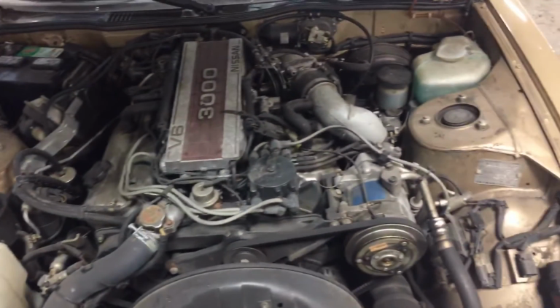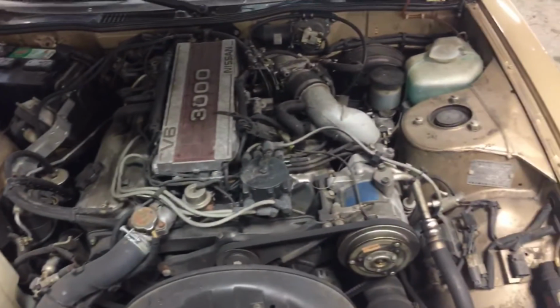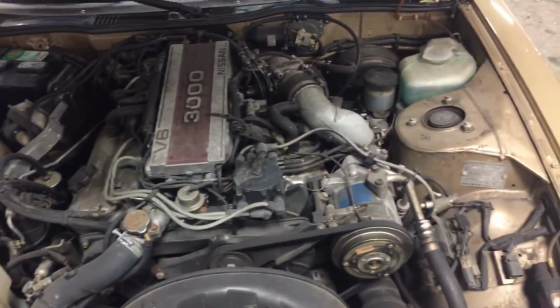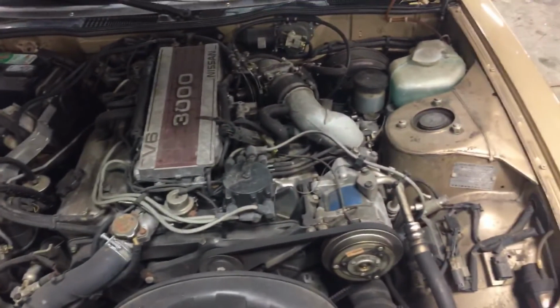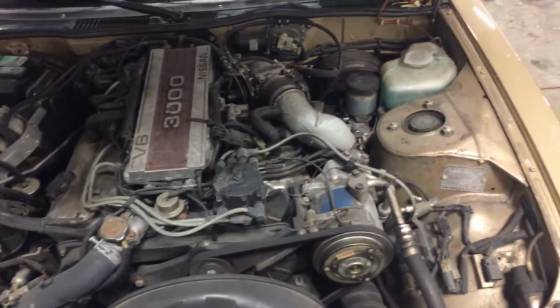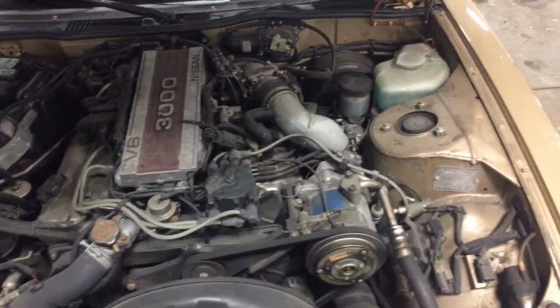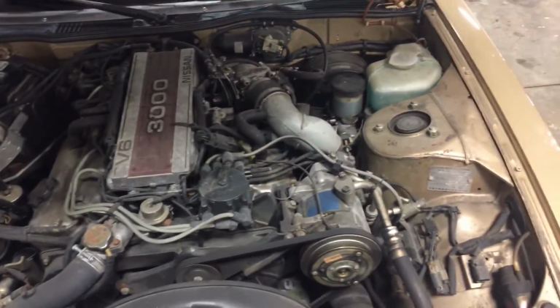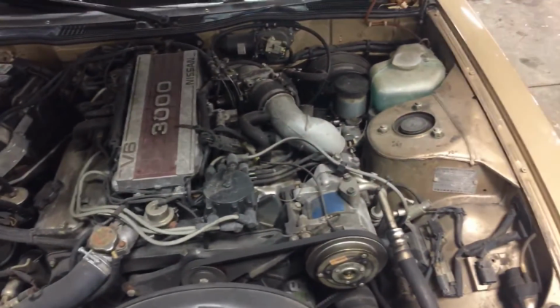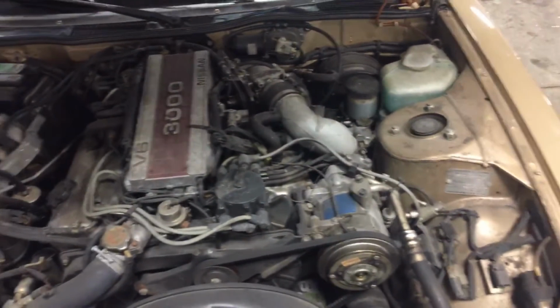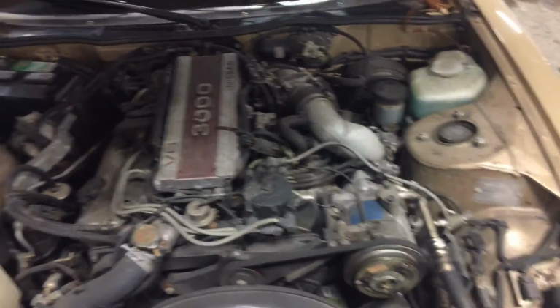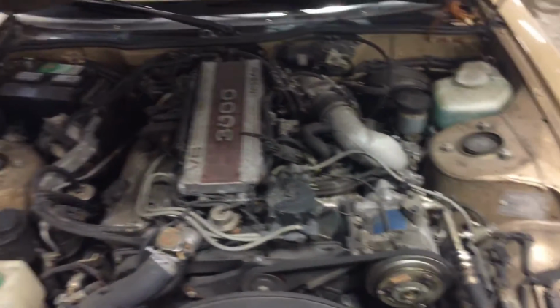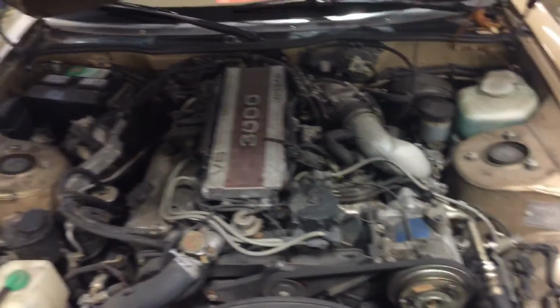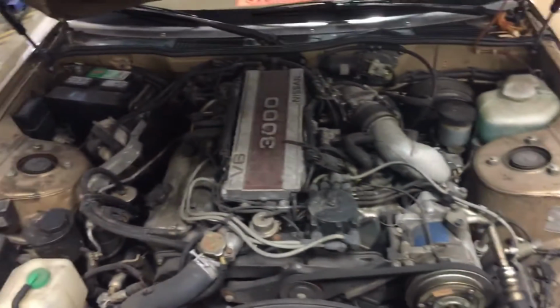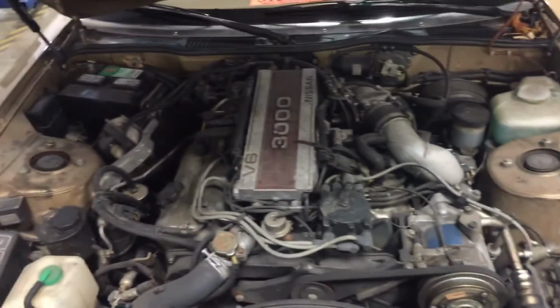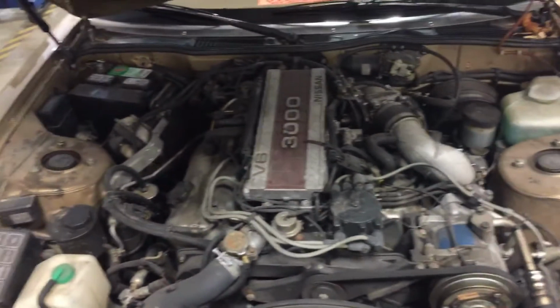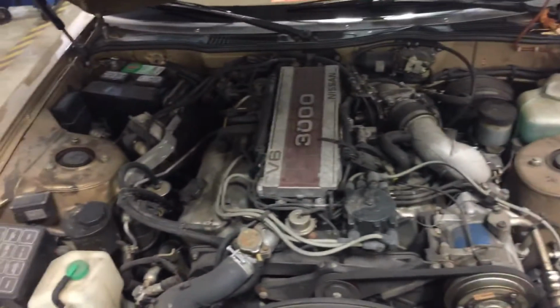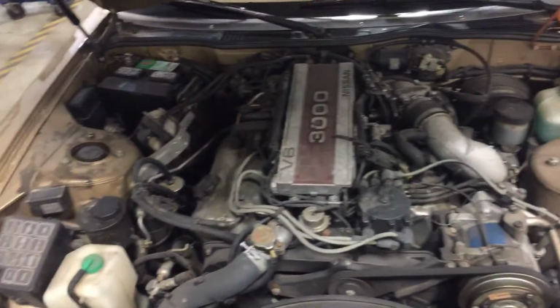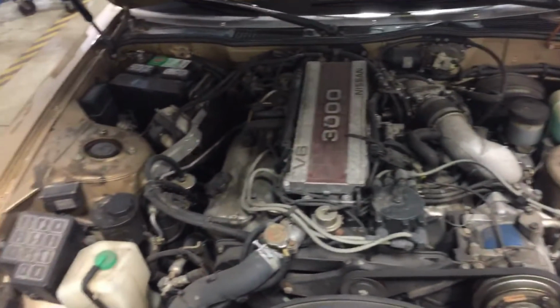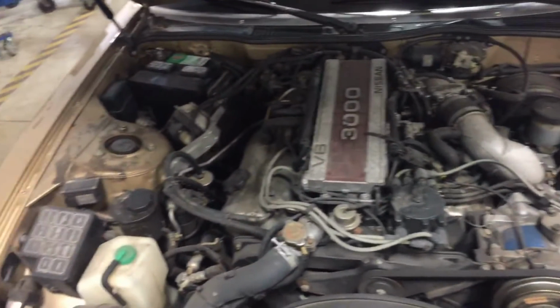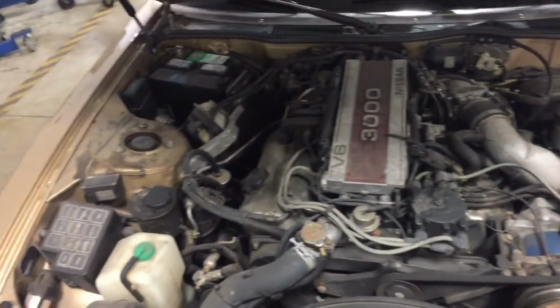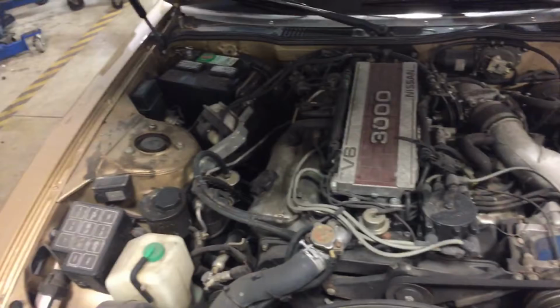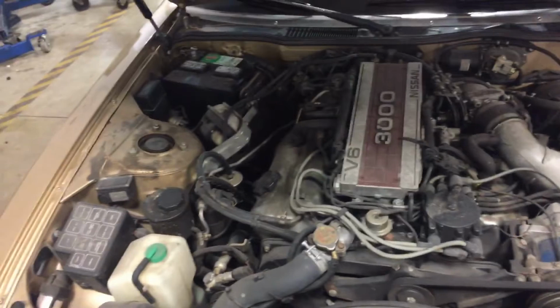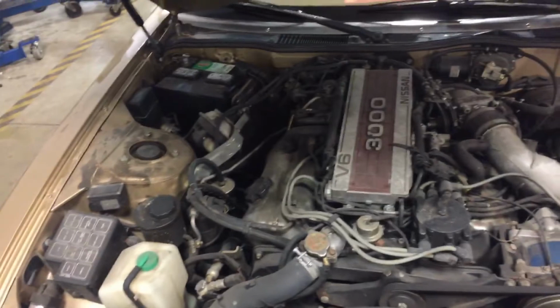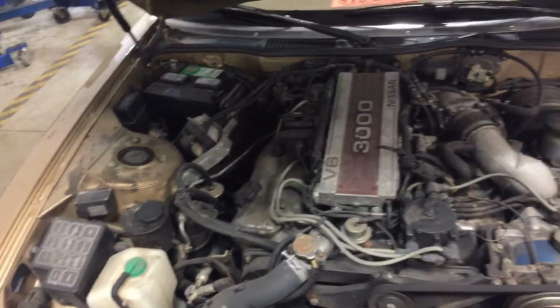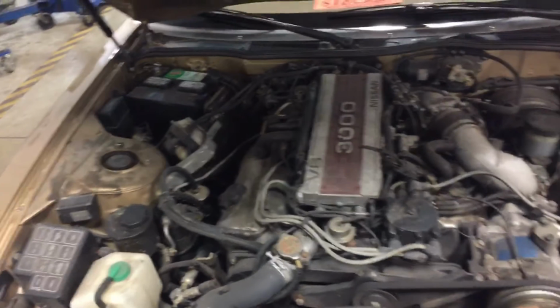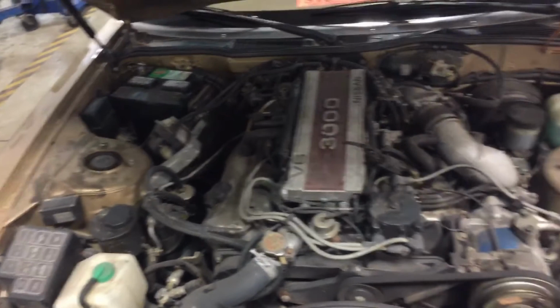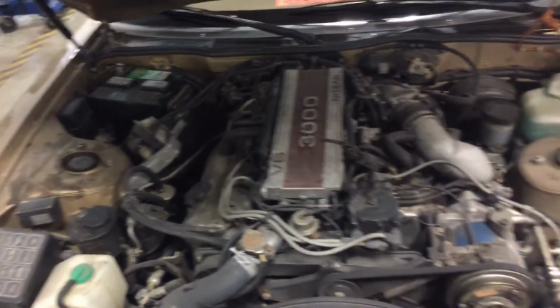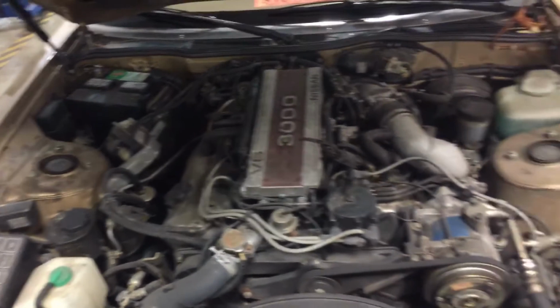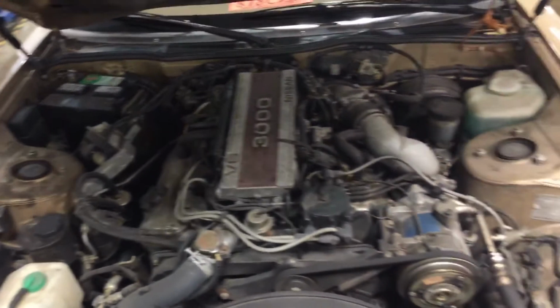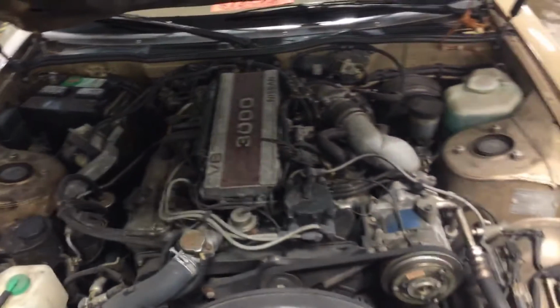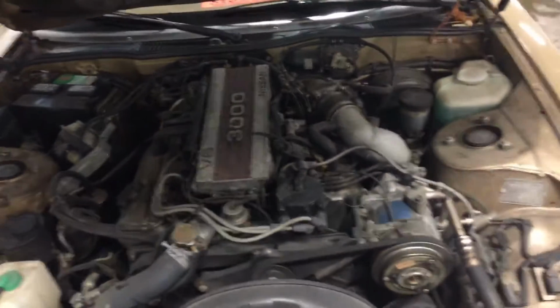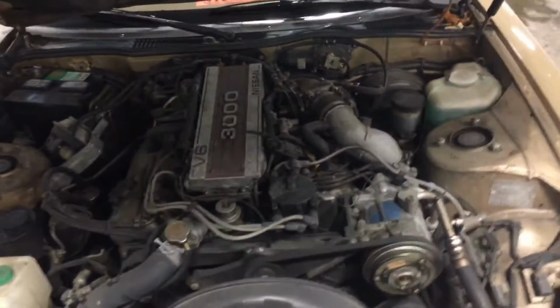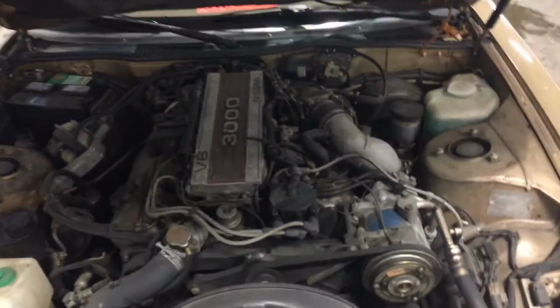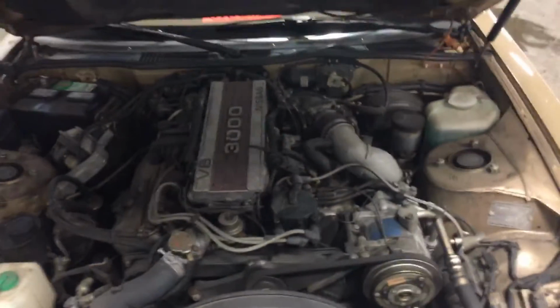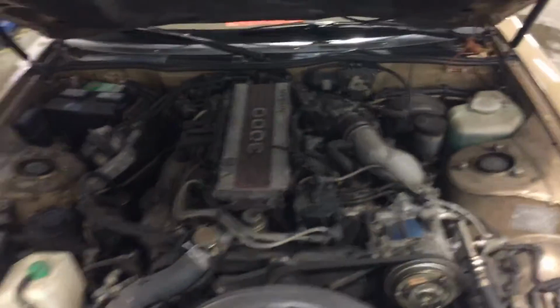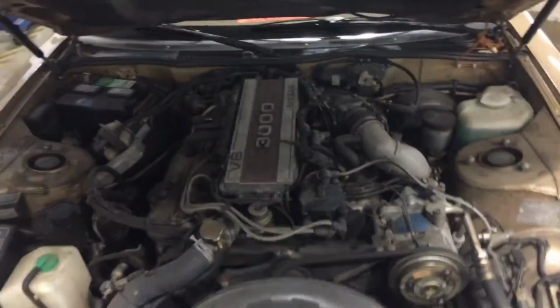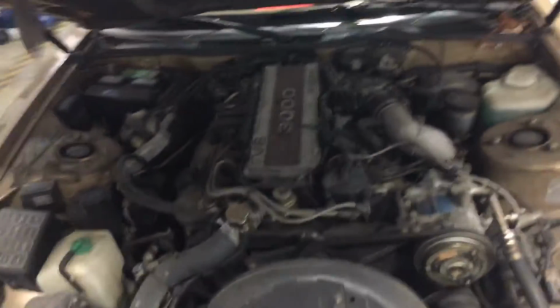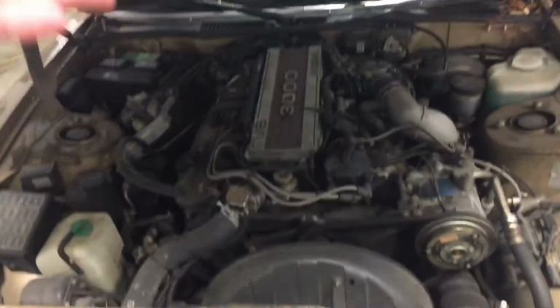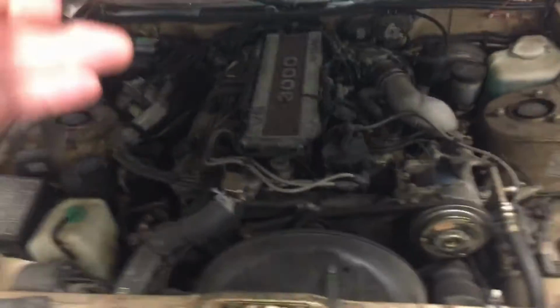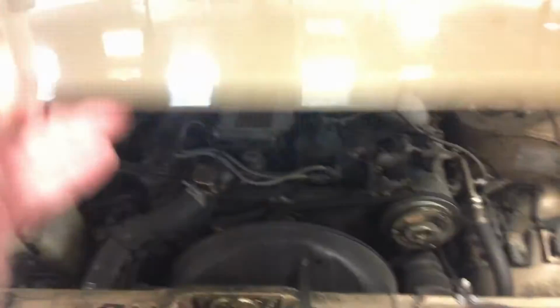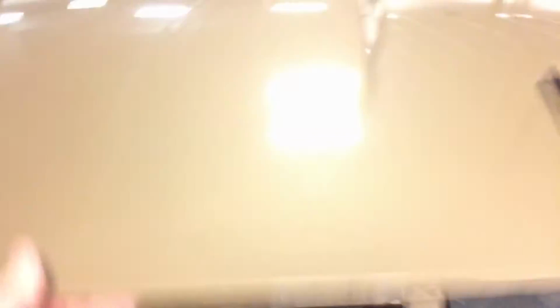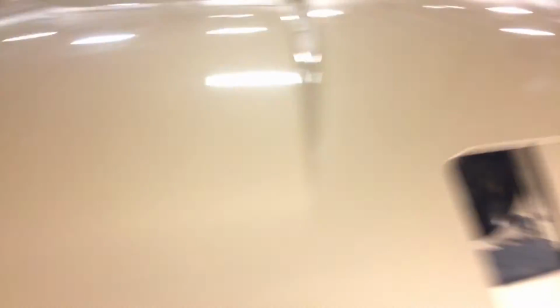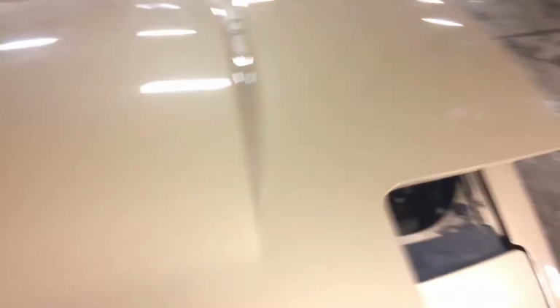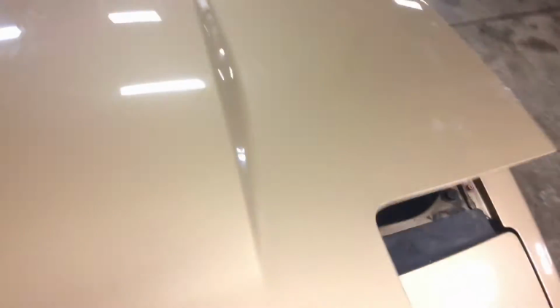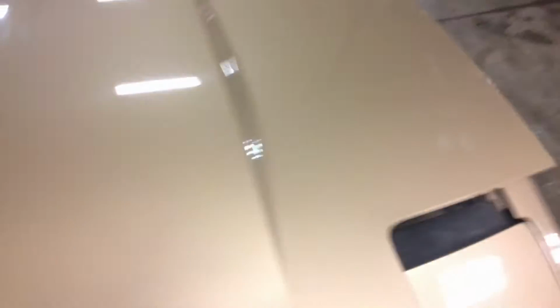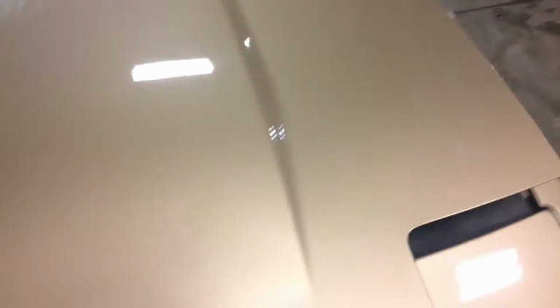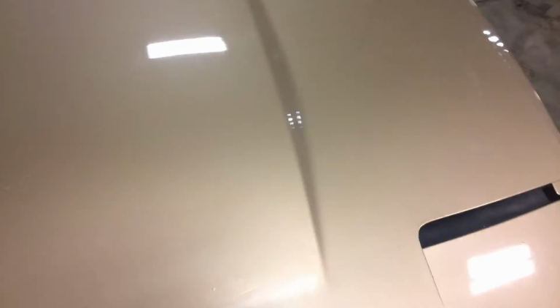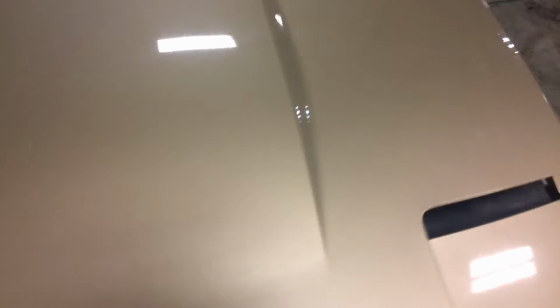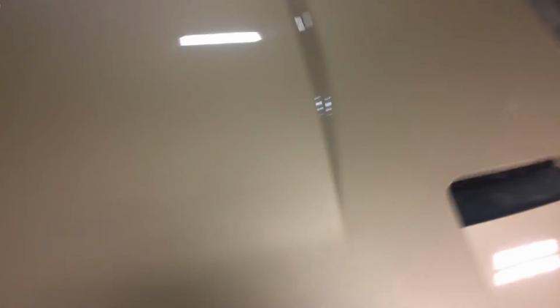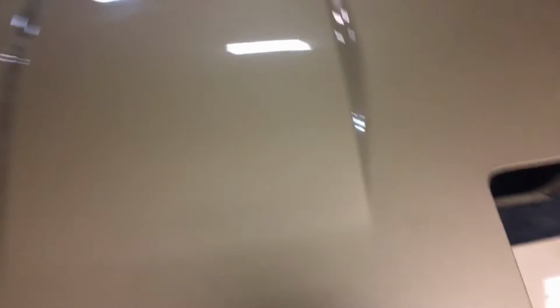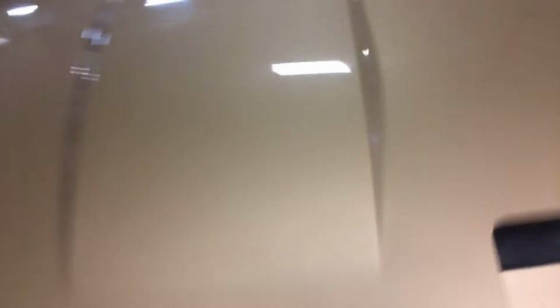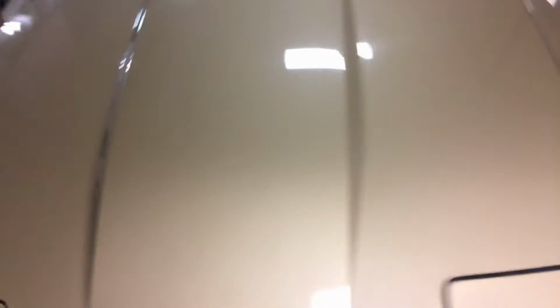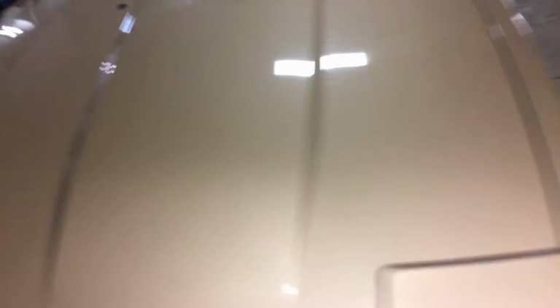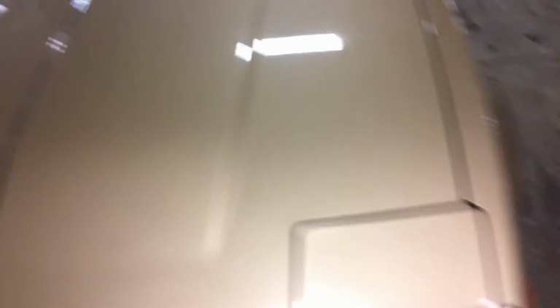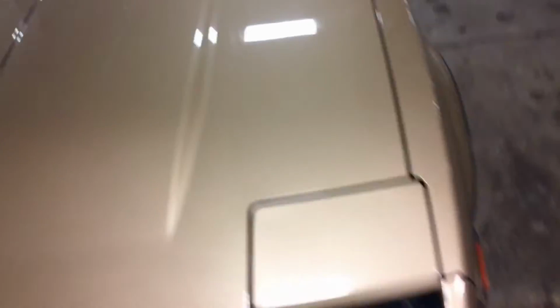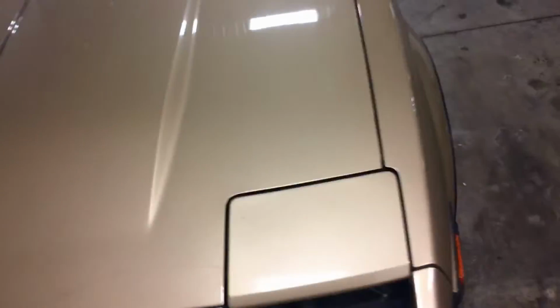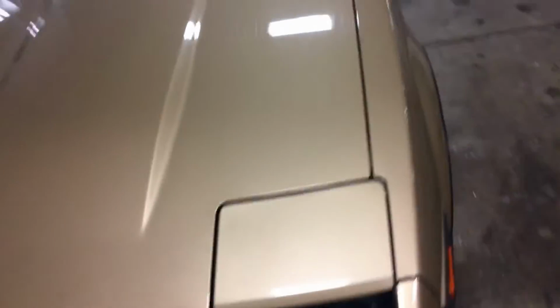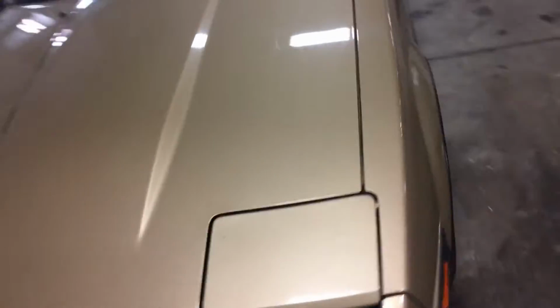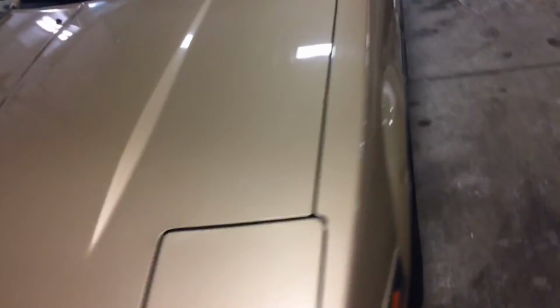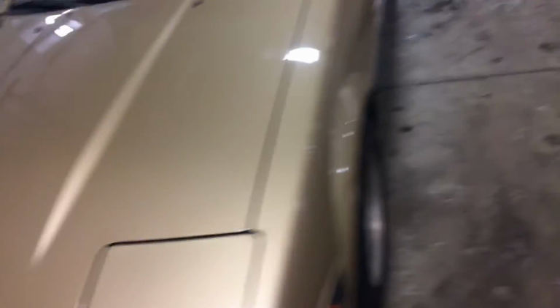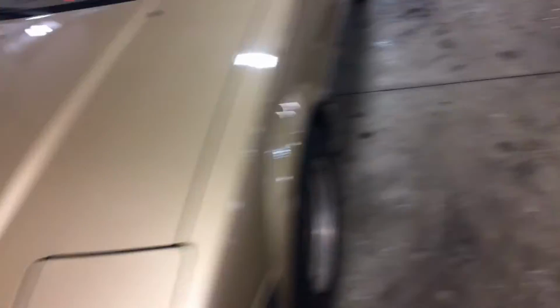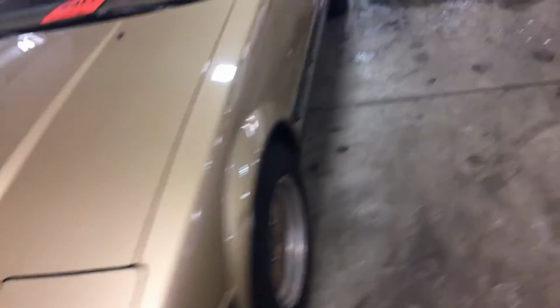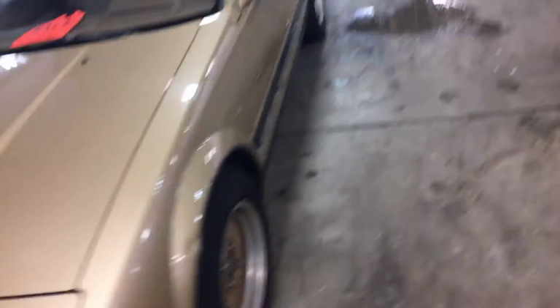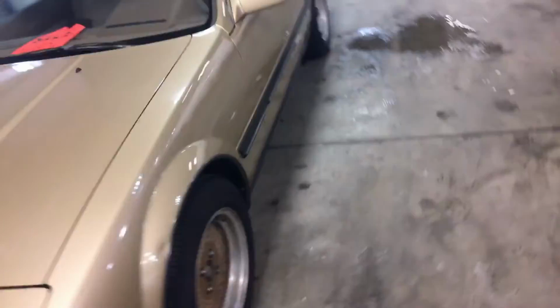Of course we changed the oil and checked everything over. It runs great. Haven't had any issues starting it during the winter.